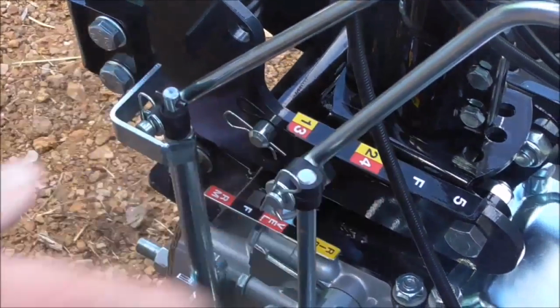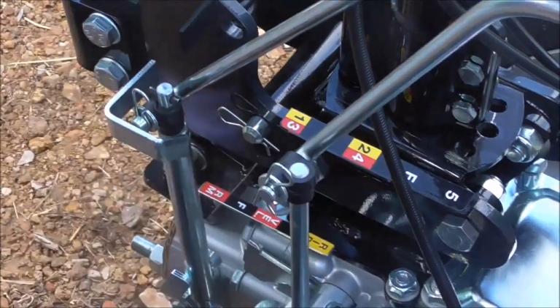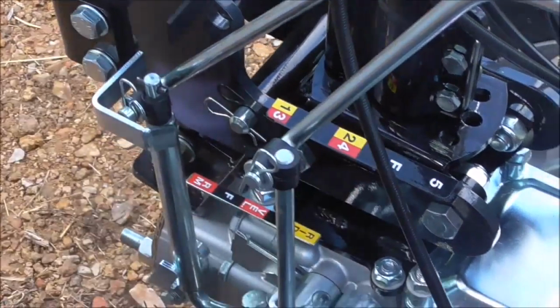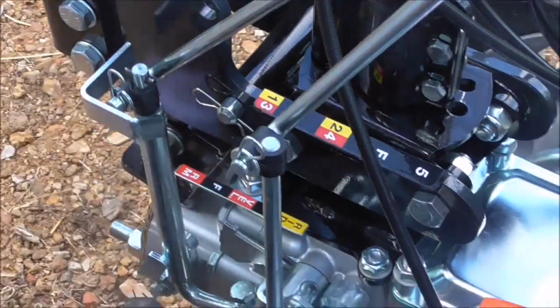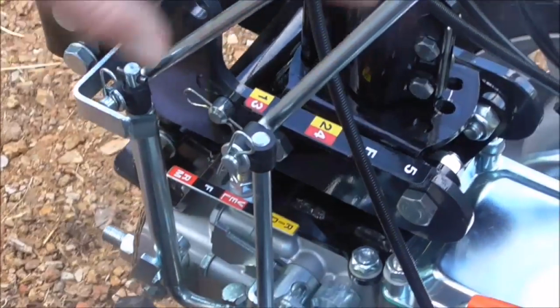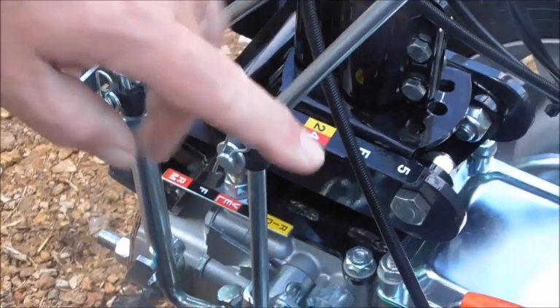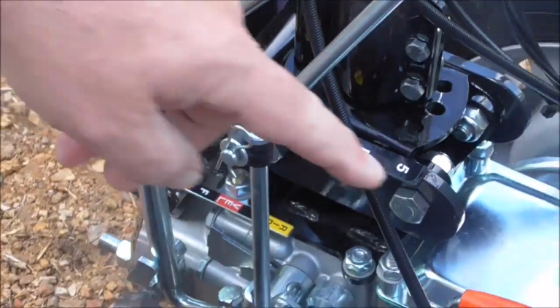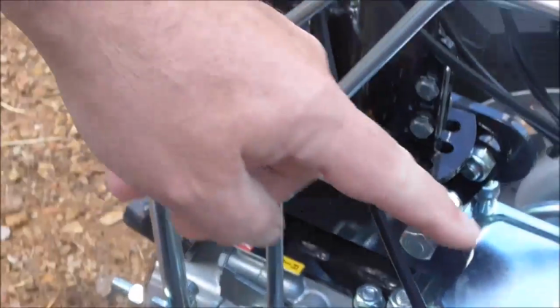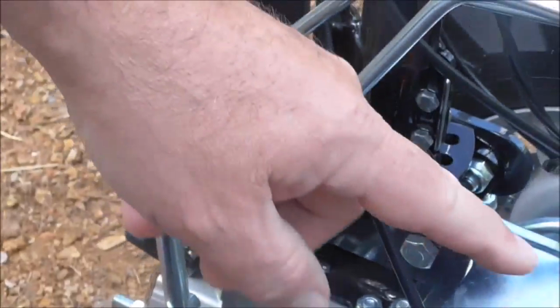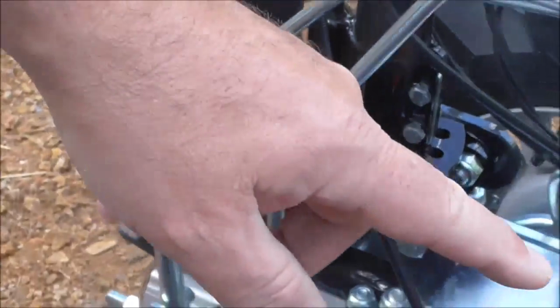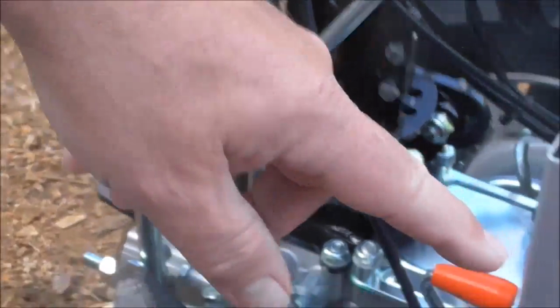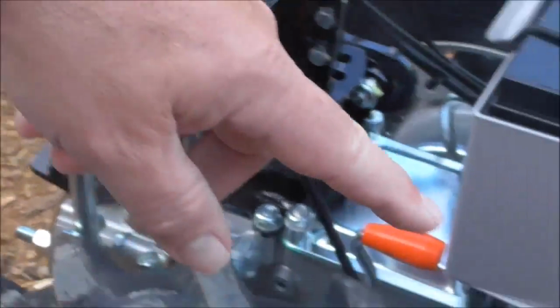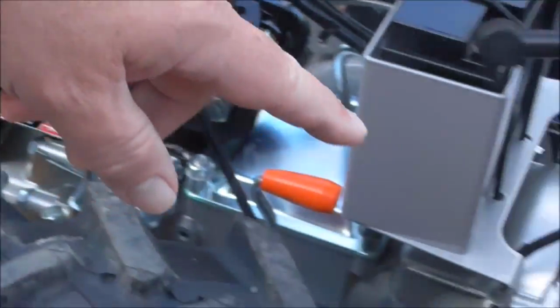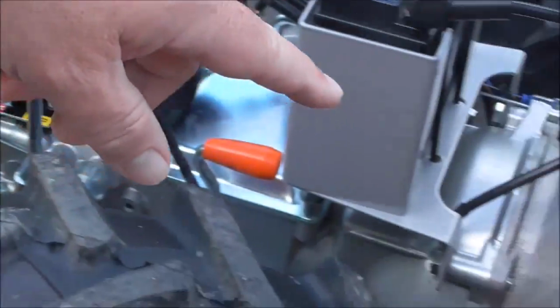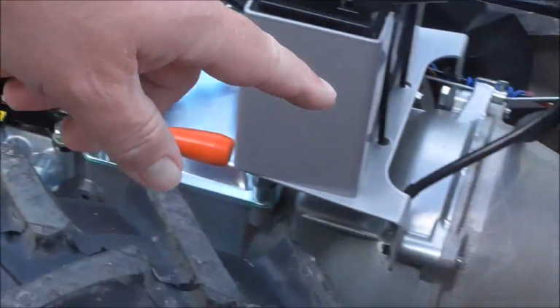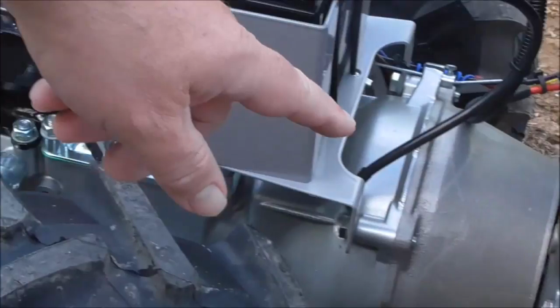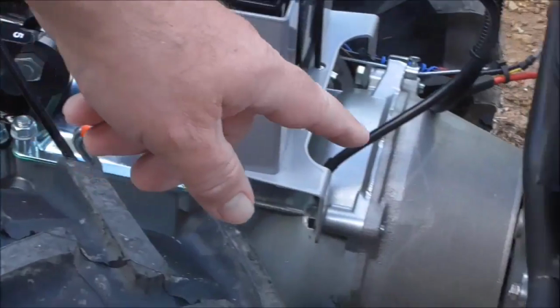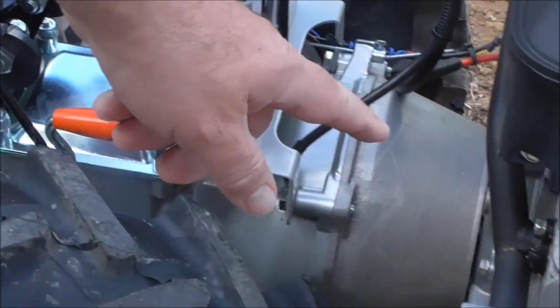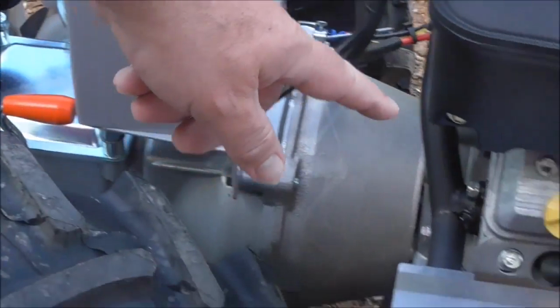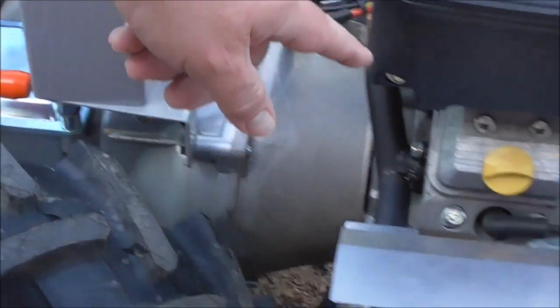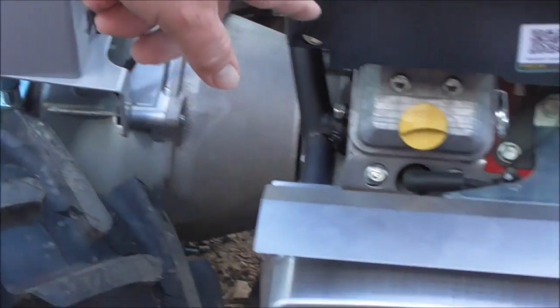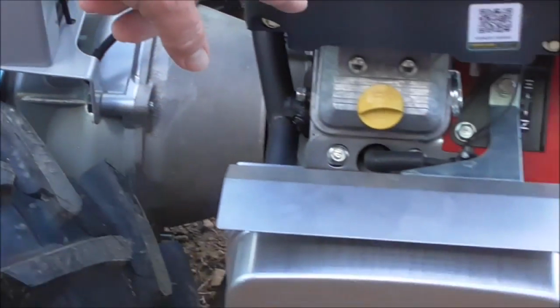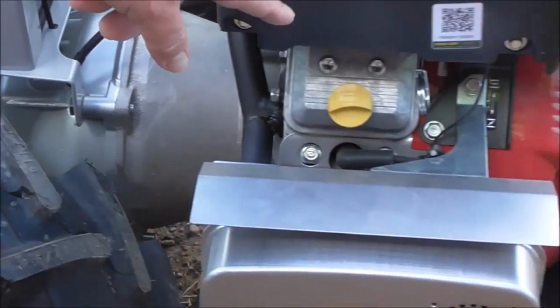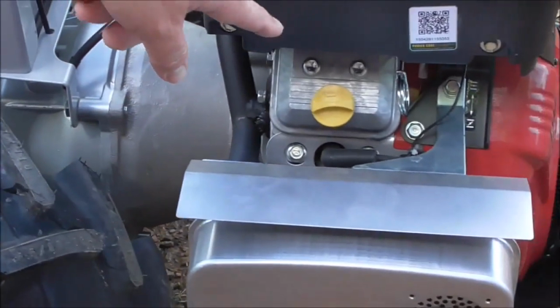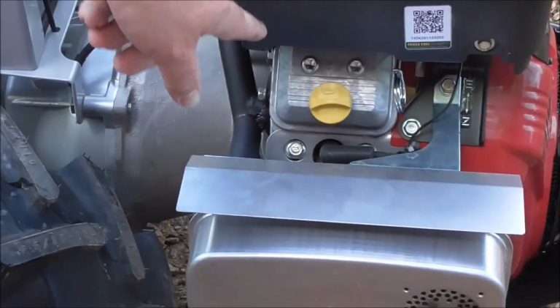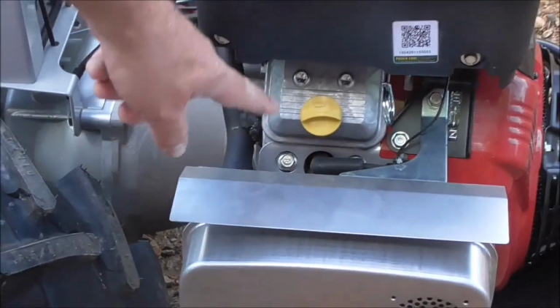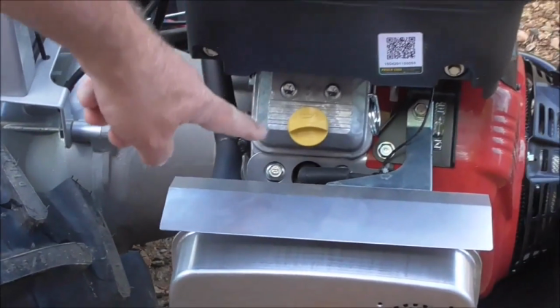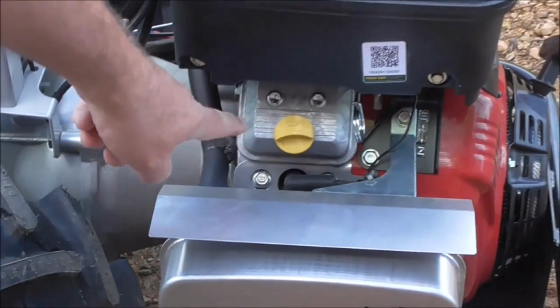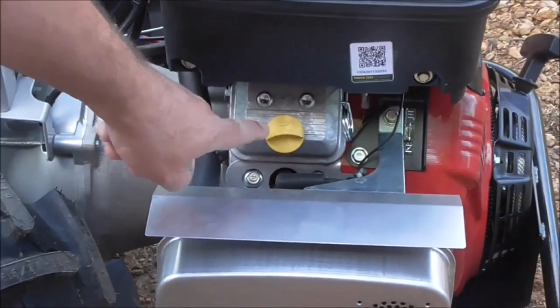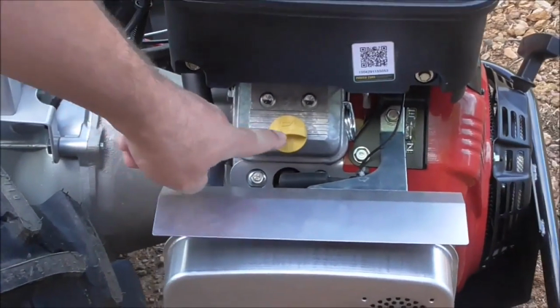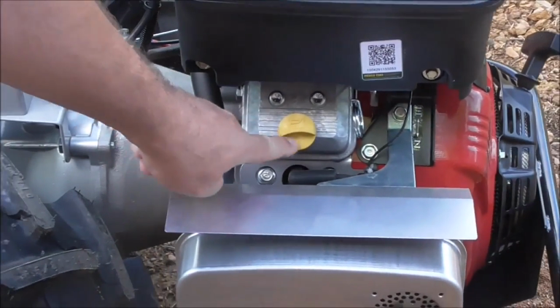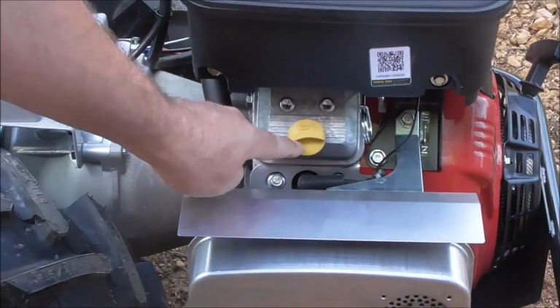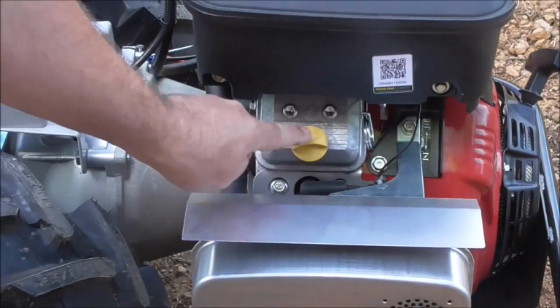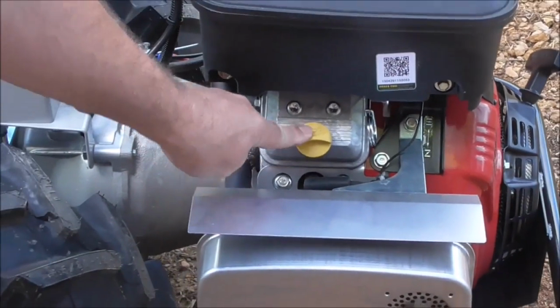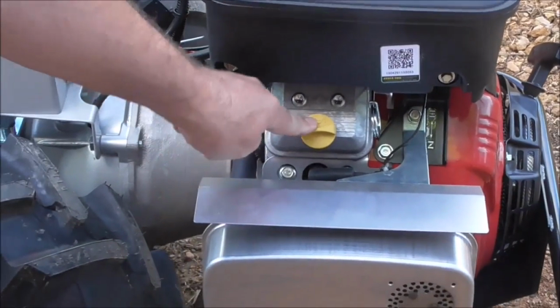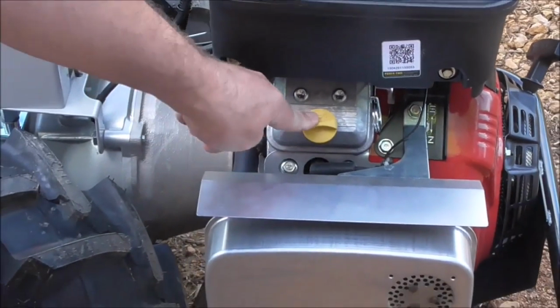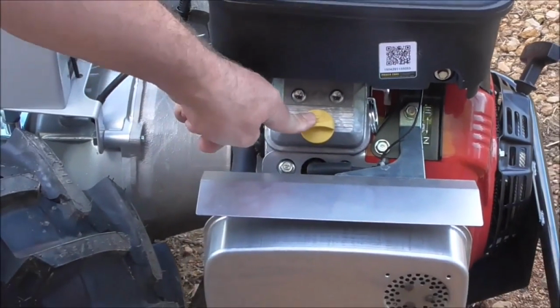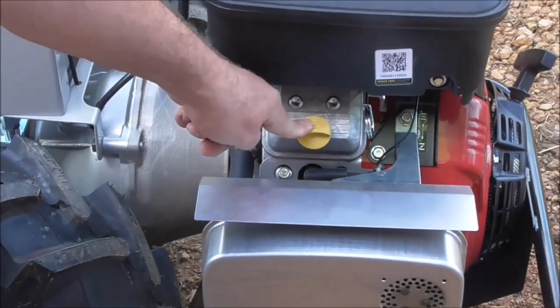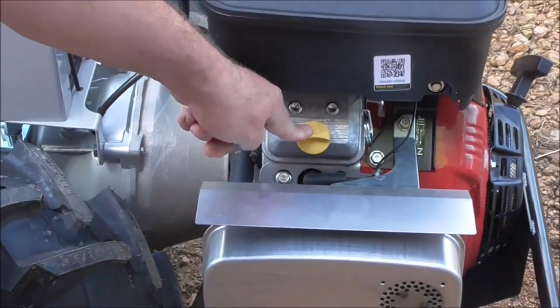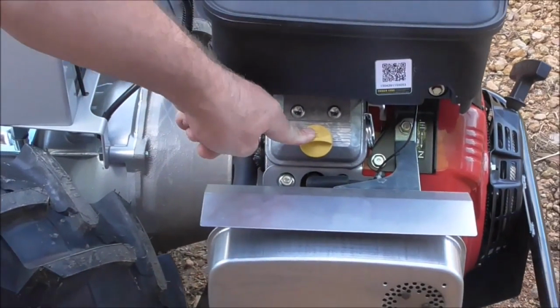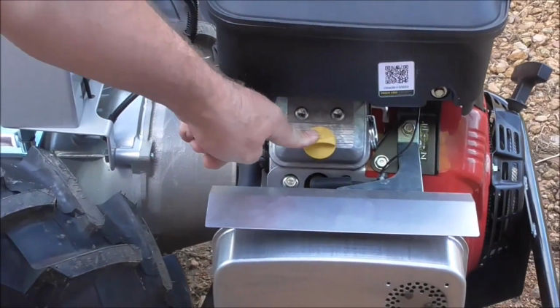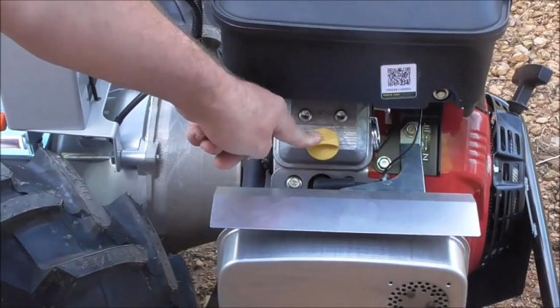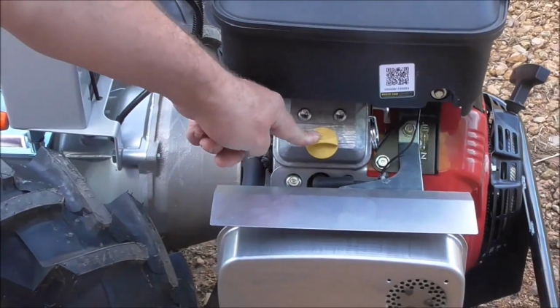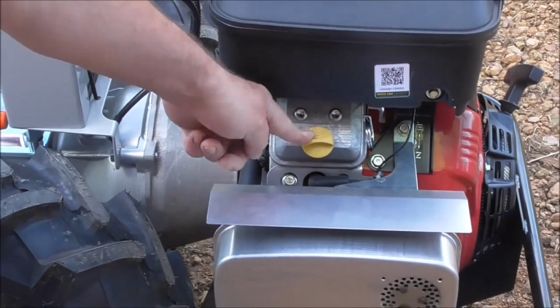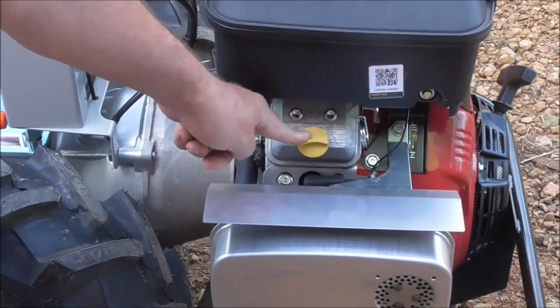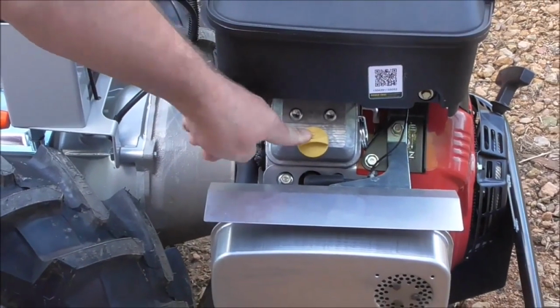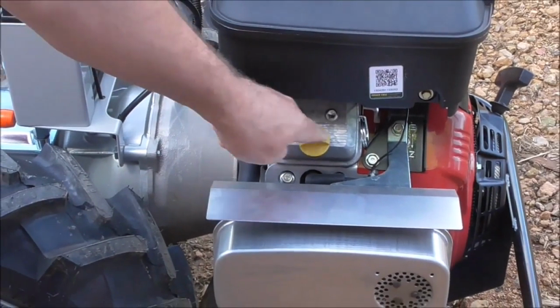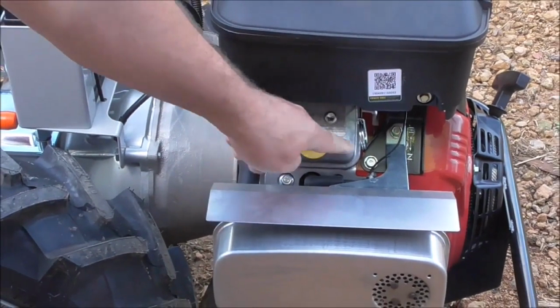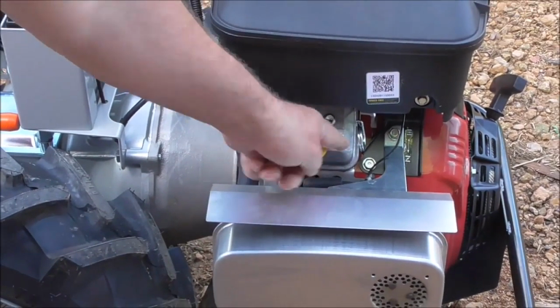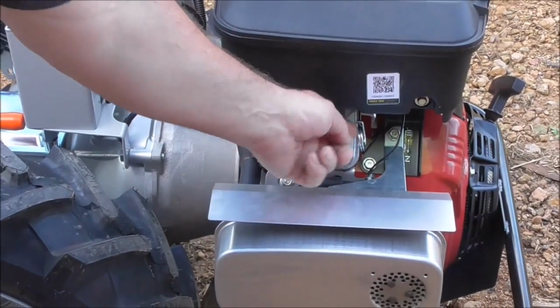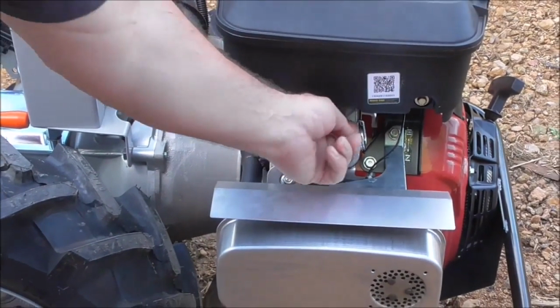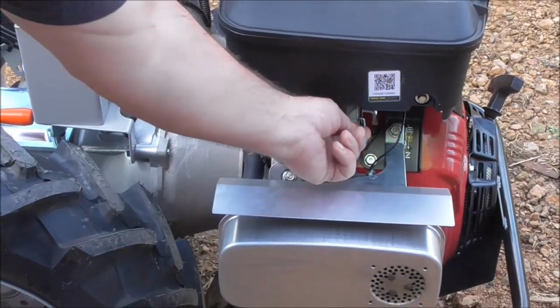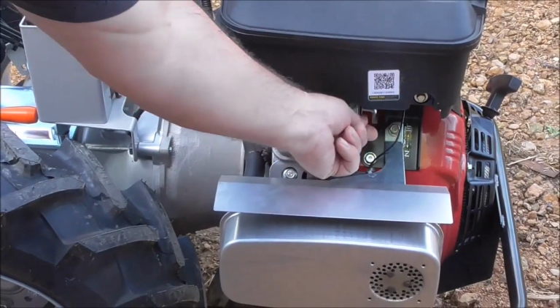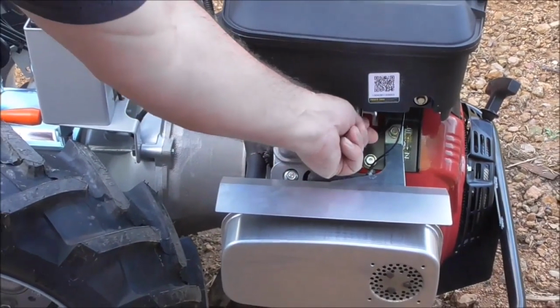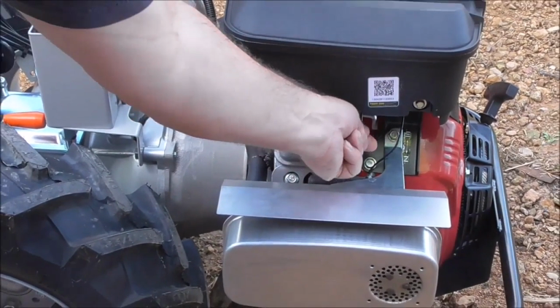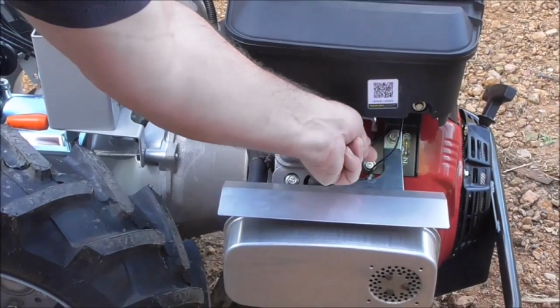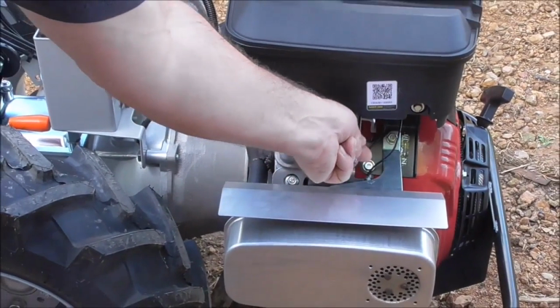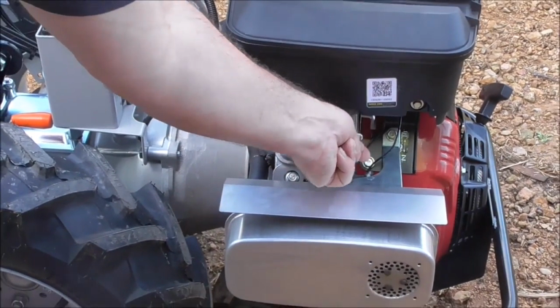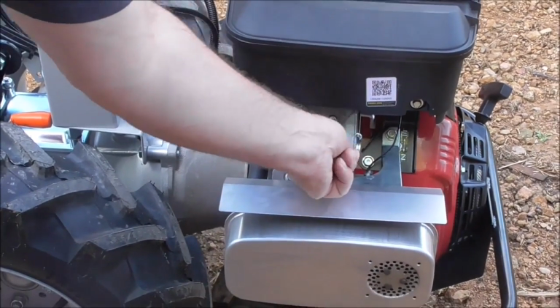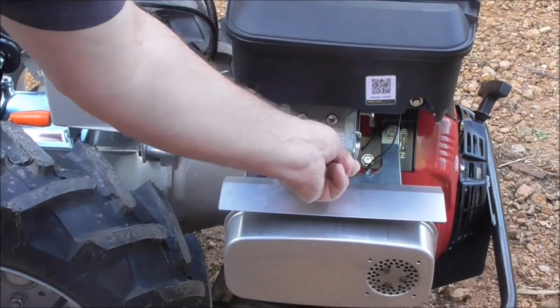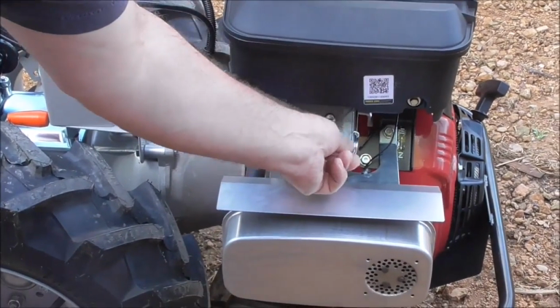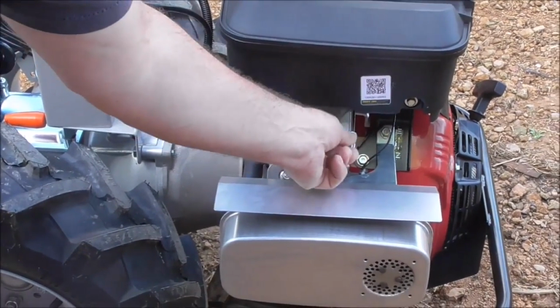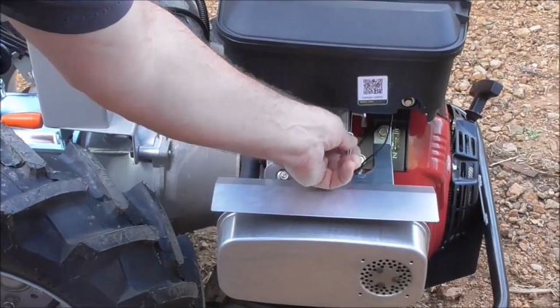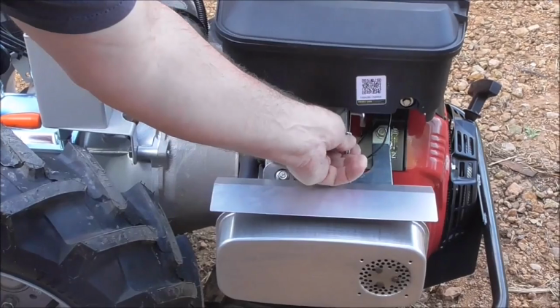Let's come around the machine here. We've got the oil fill here and our choke lever here.